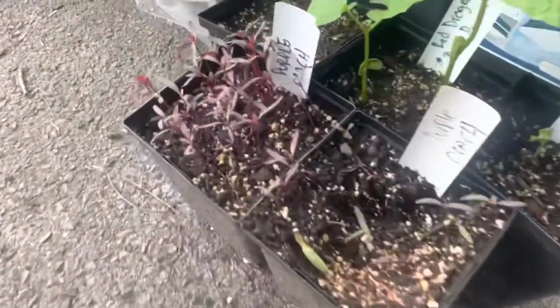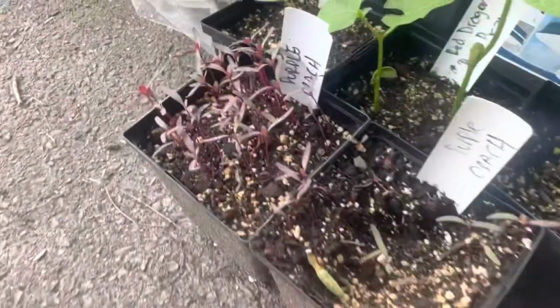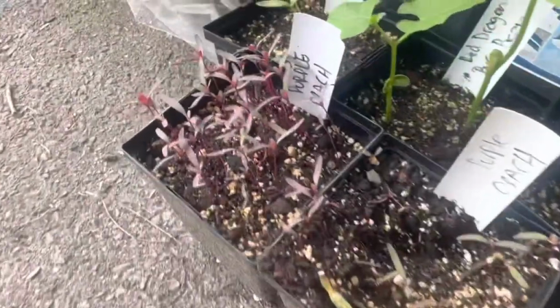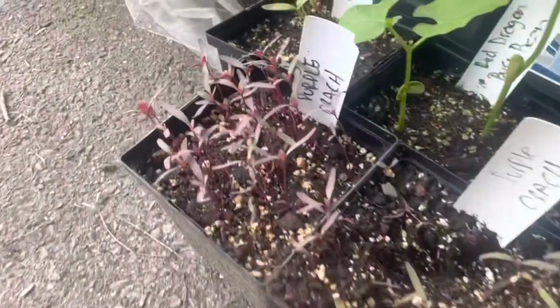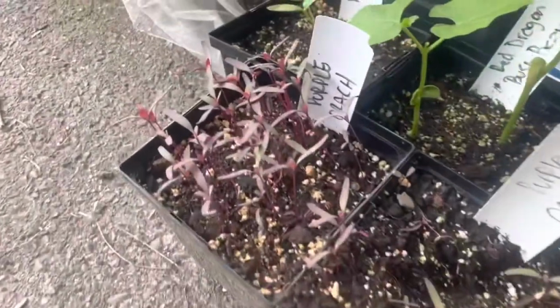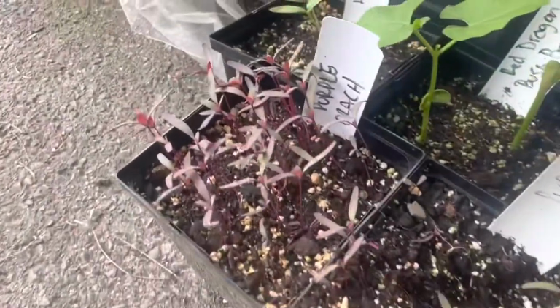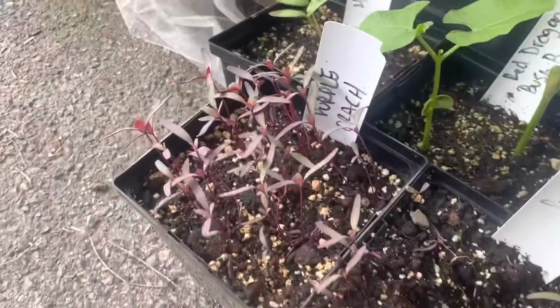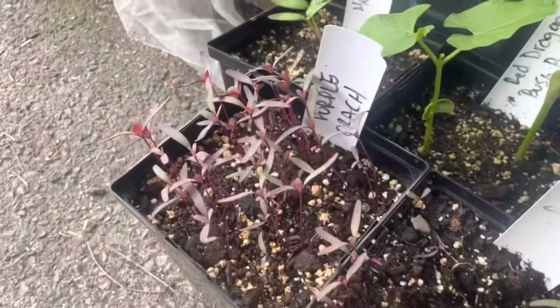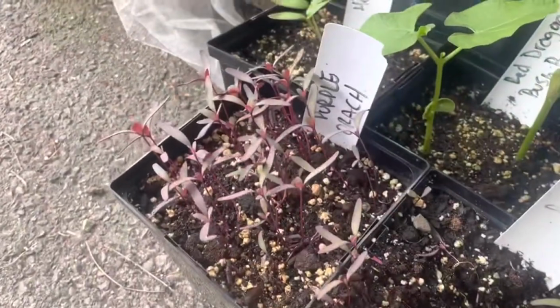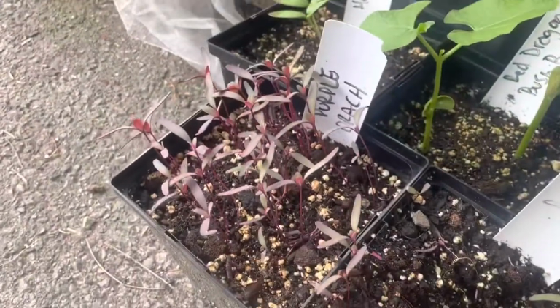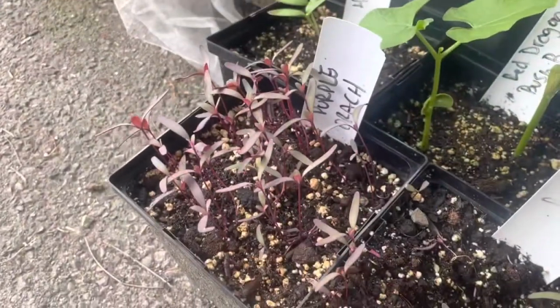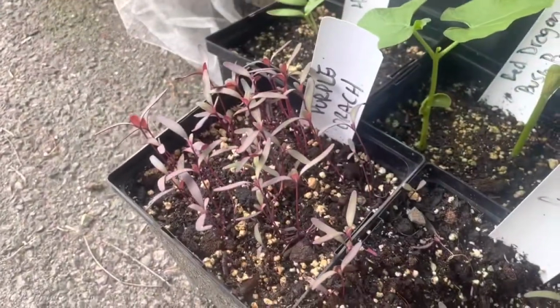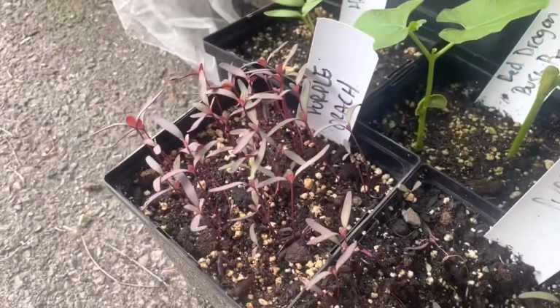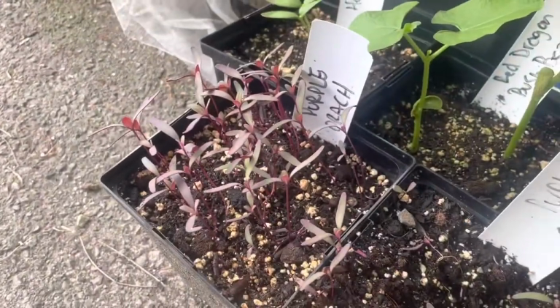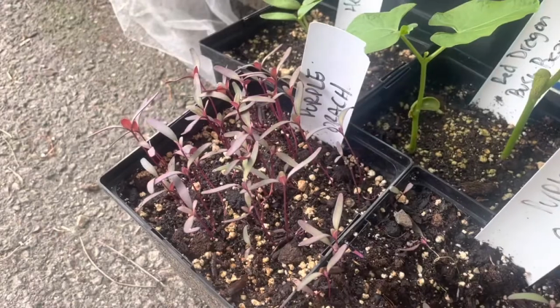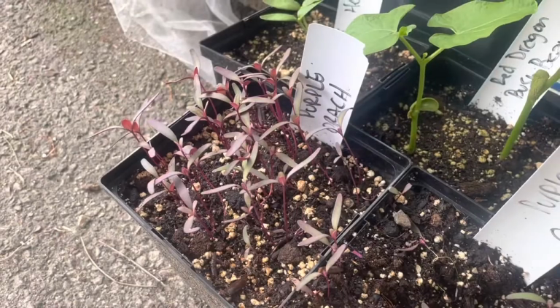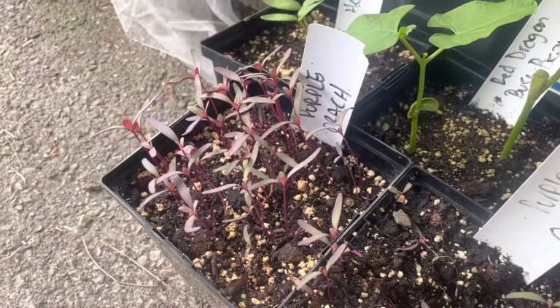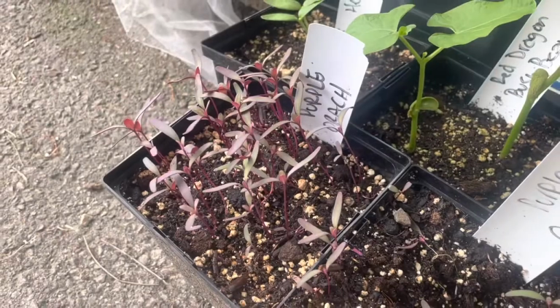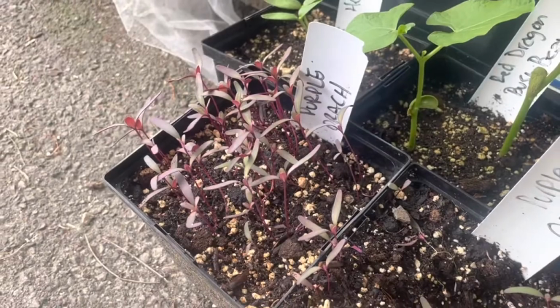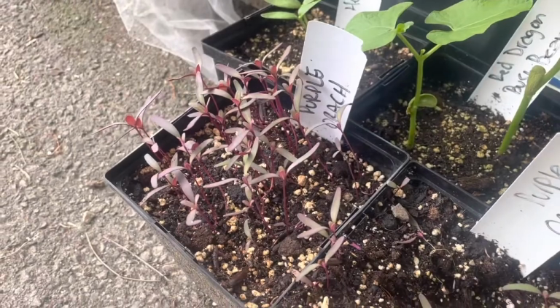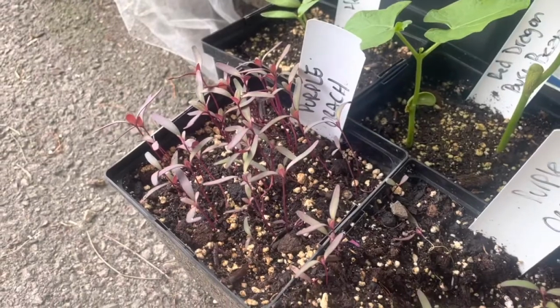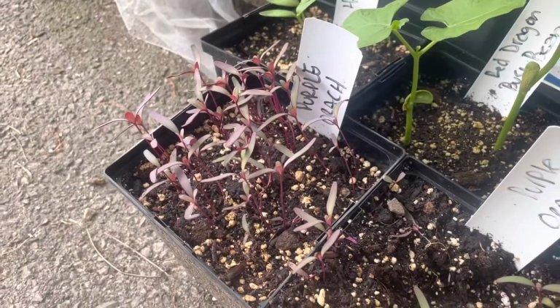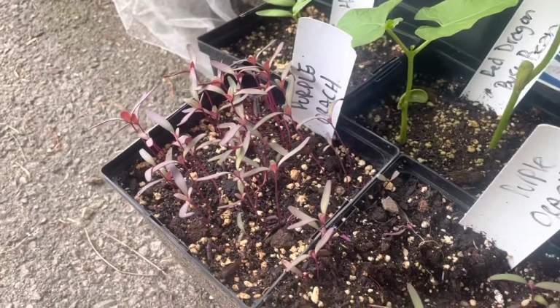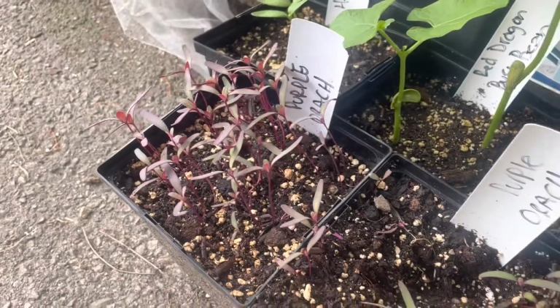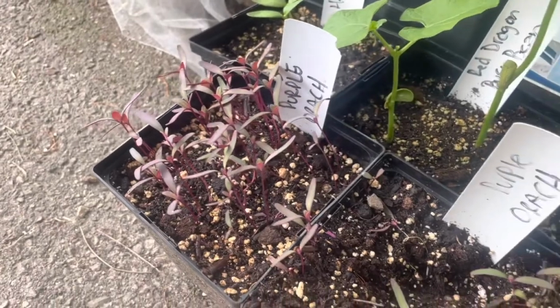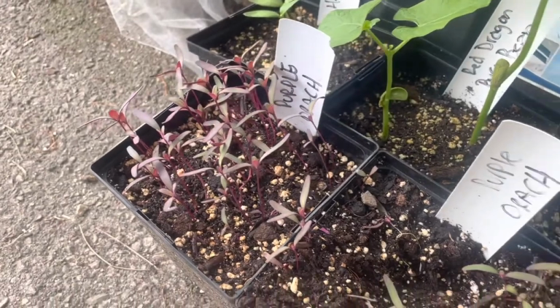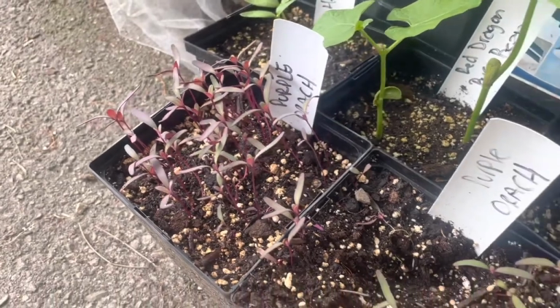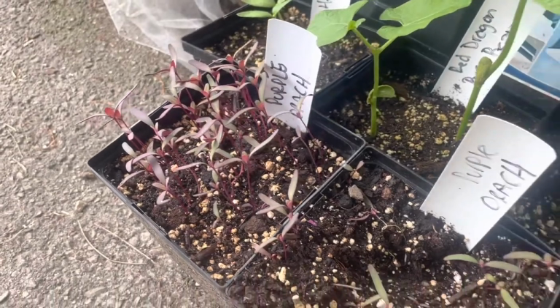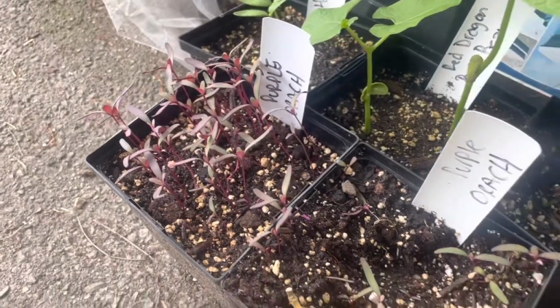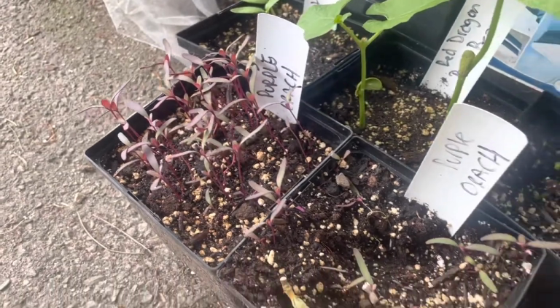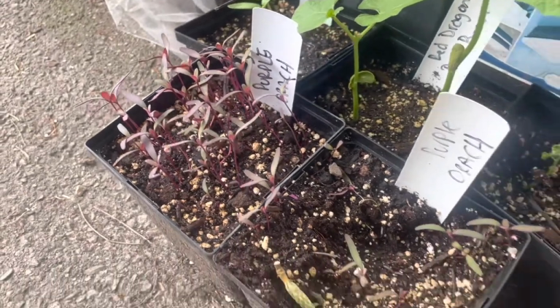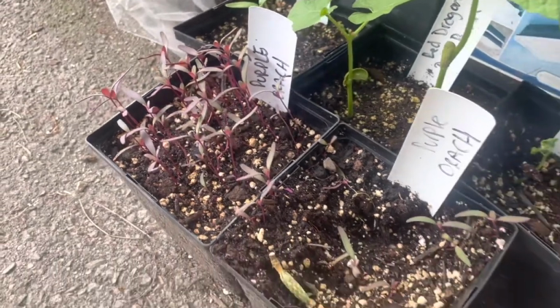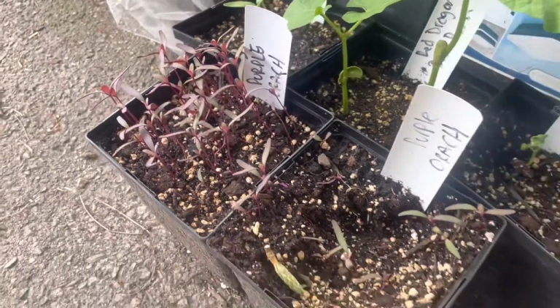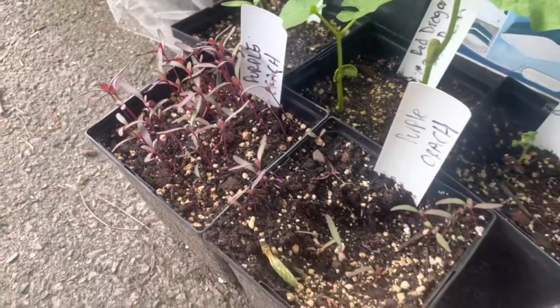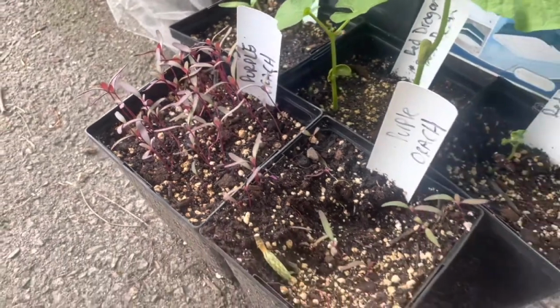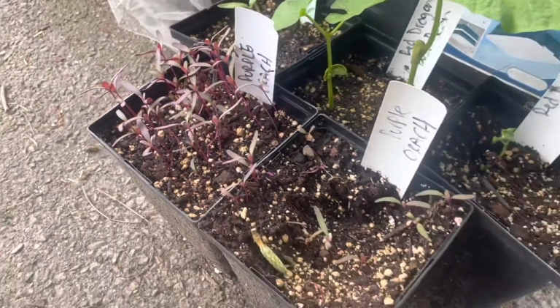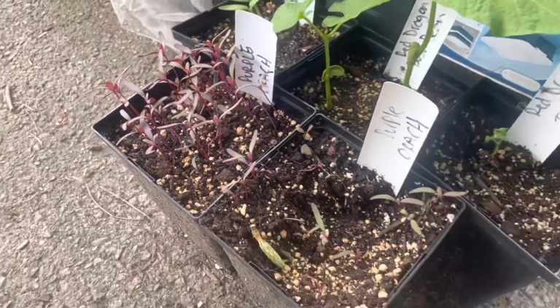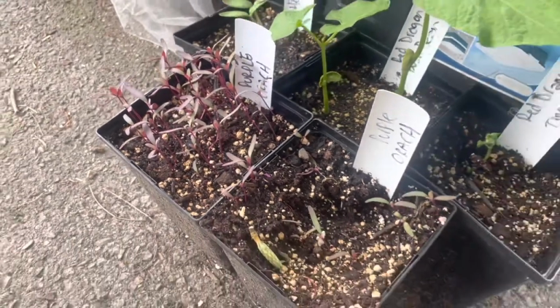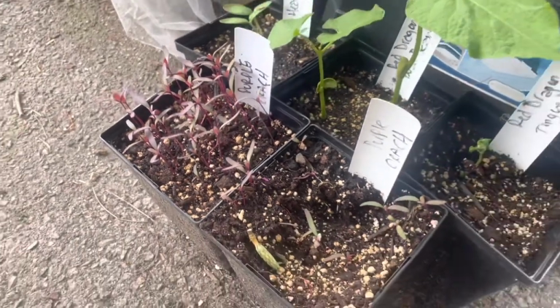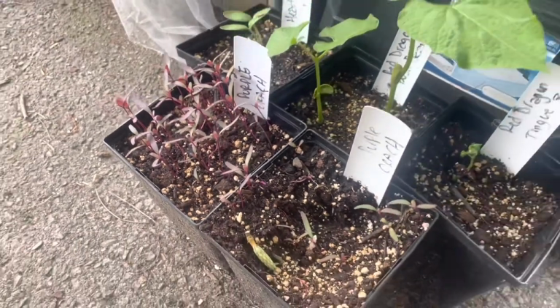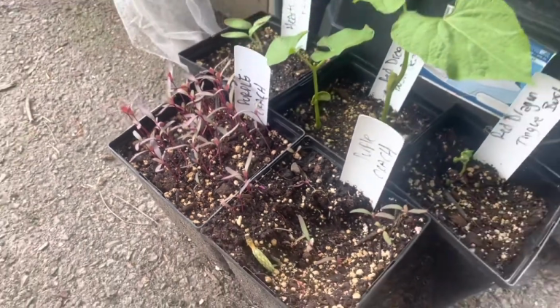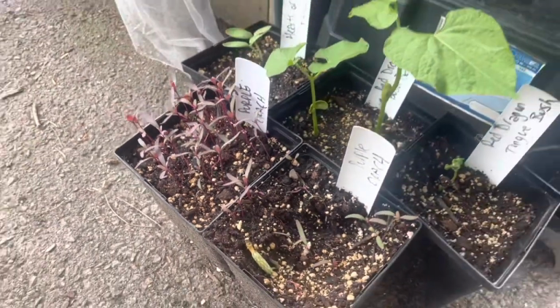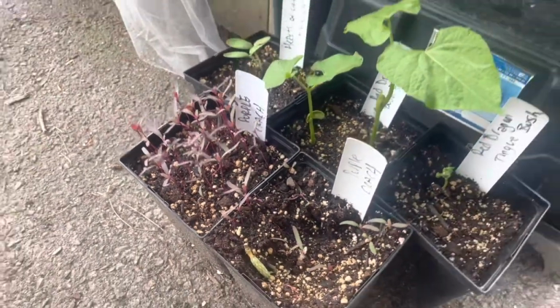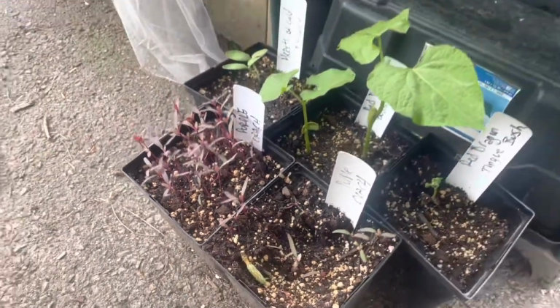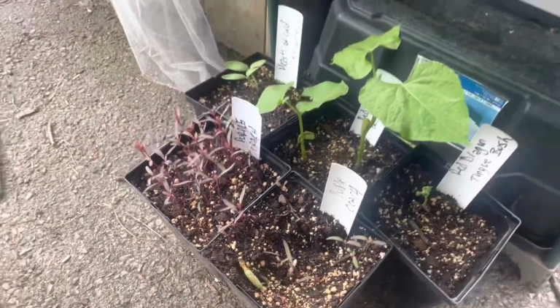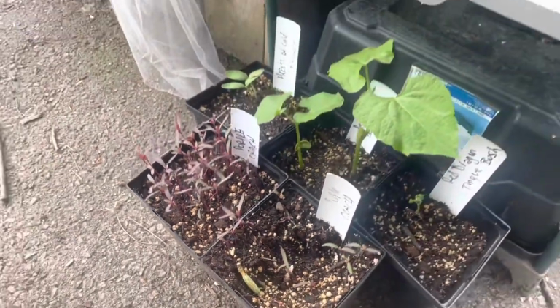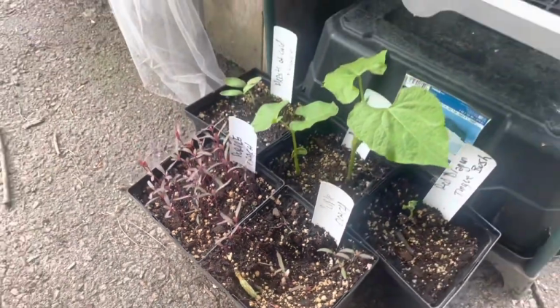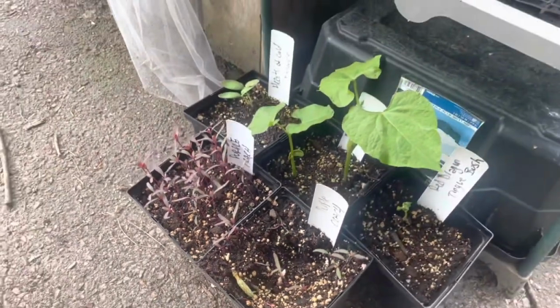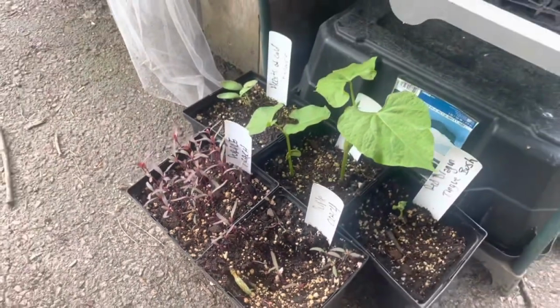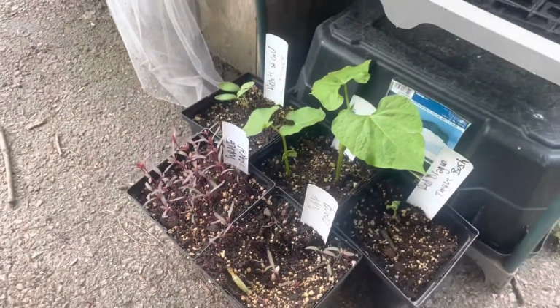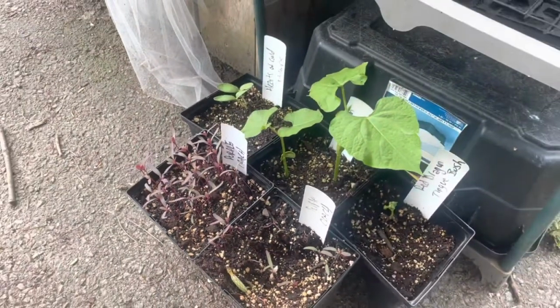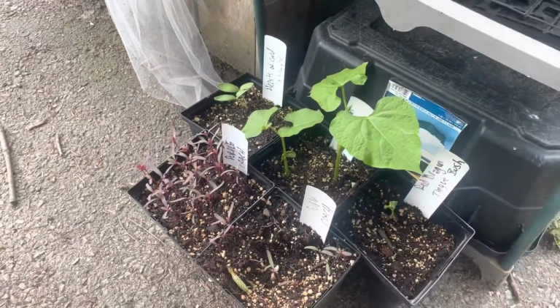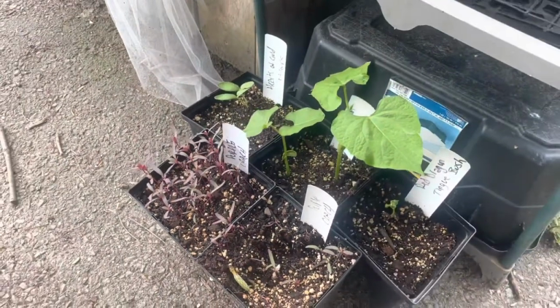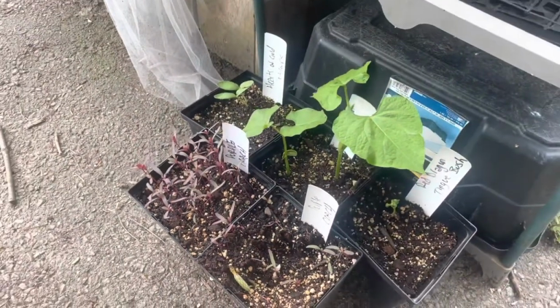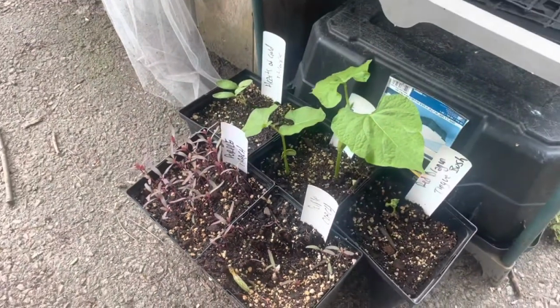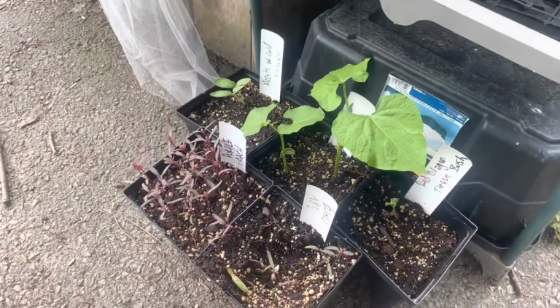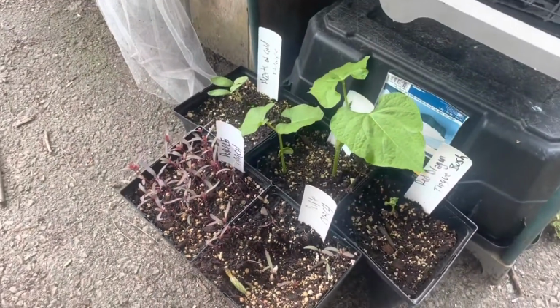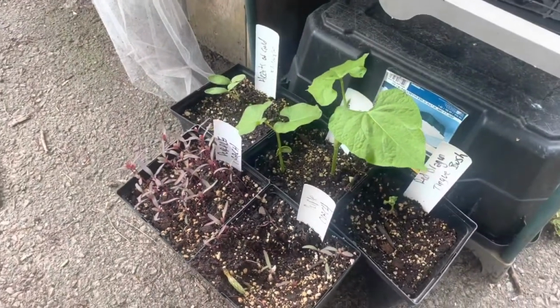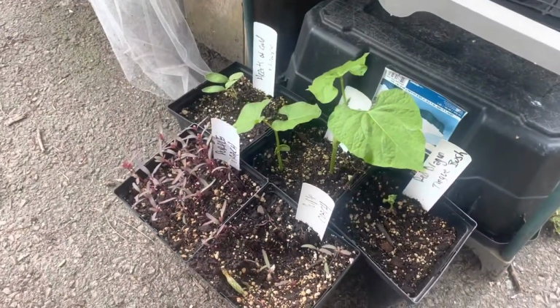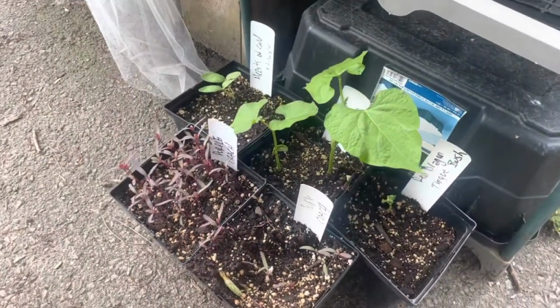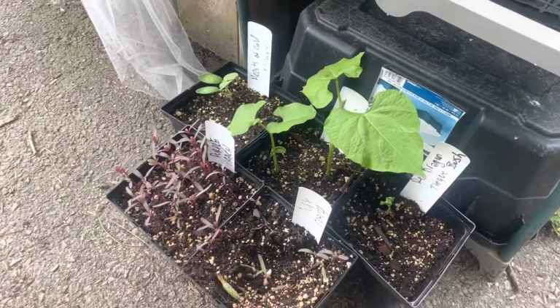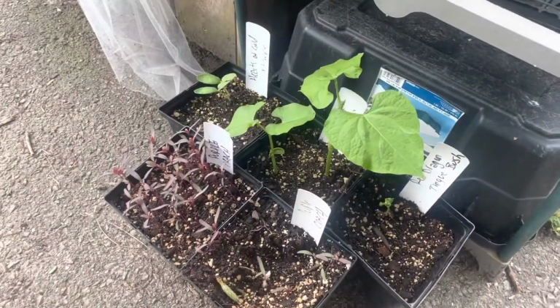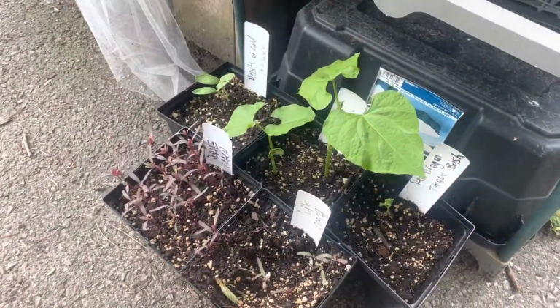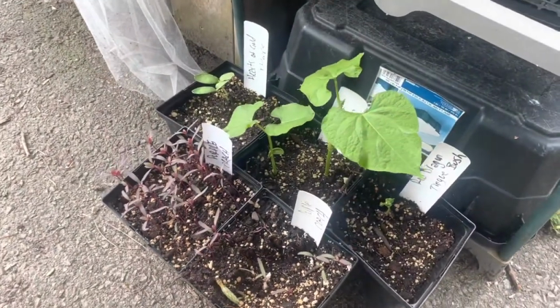This is stuff I've never grown before either. It seems to be doing well. So let's put some stuff in the ground.